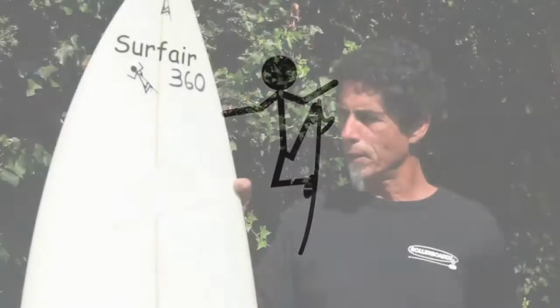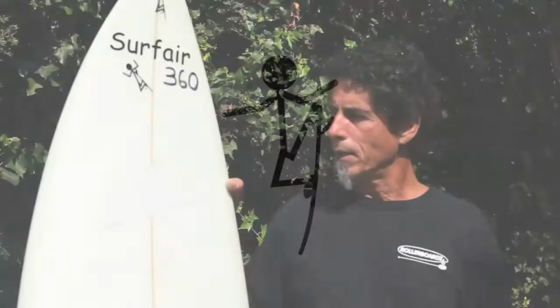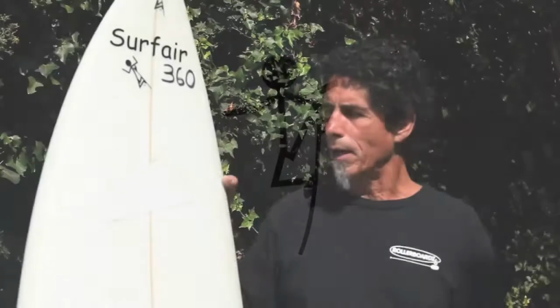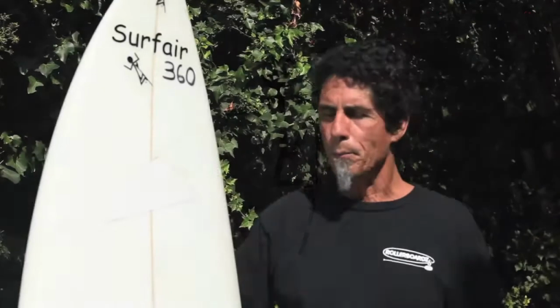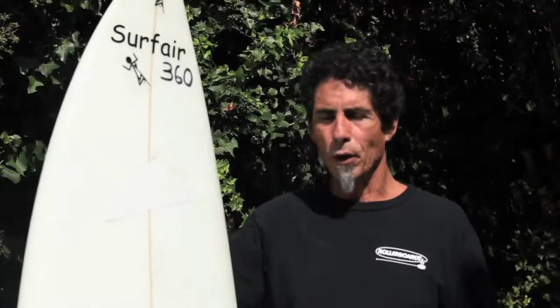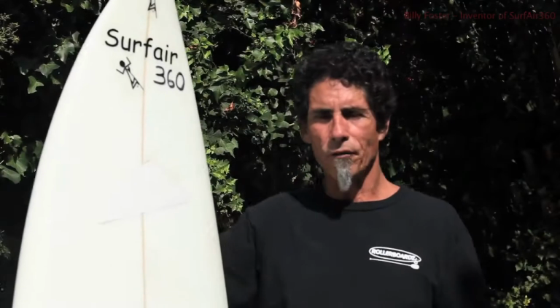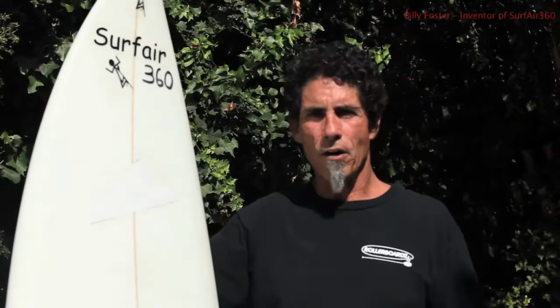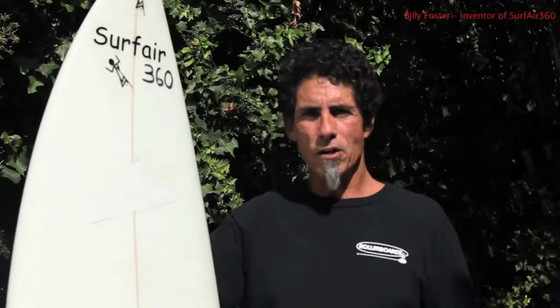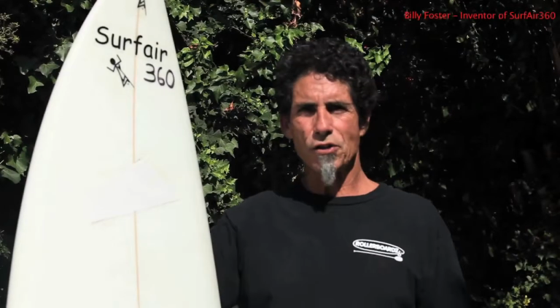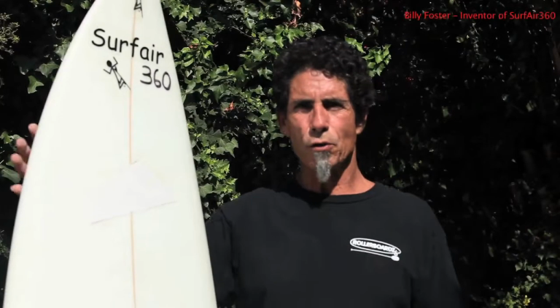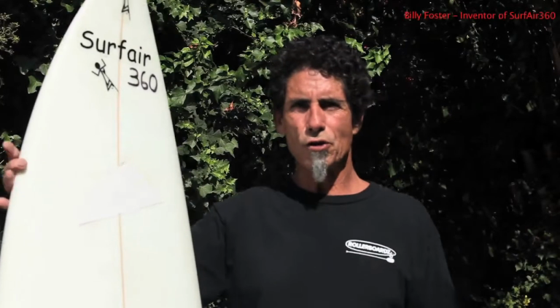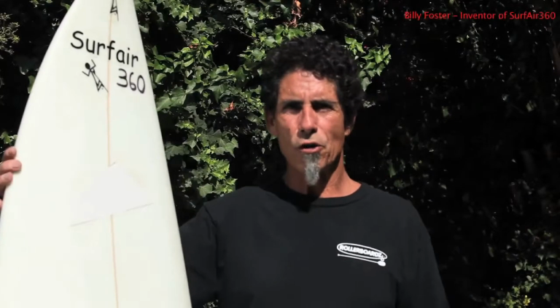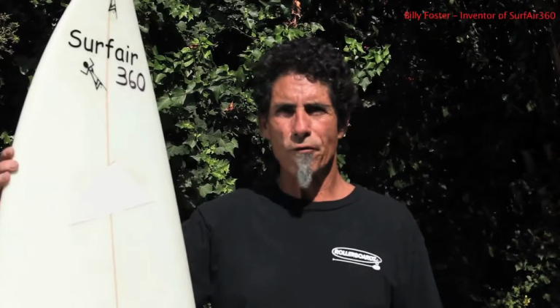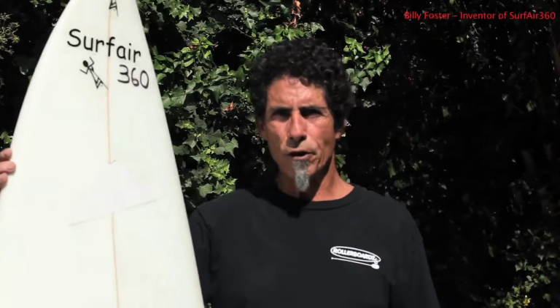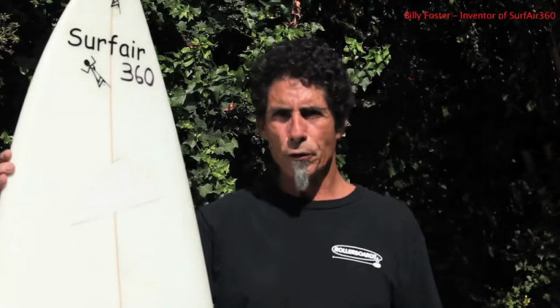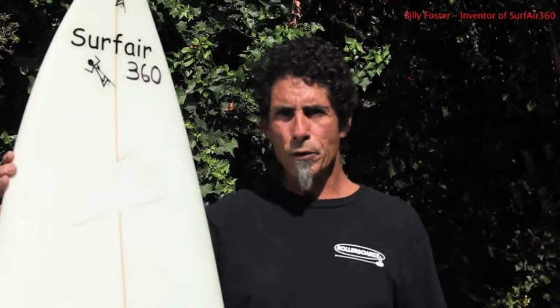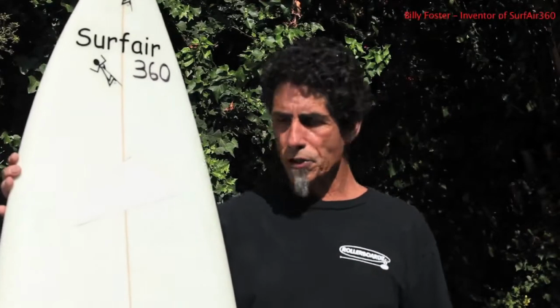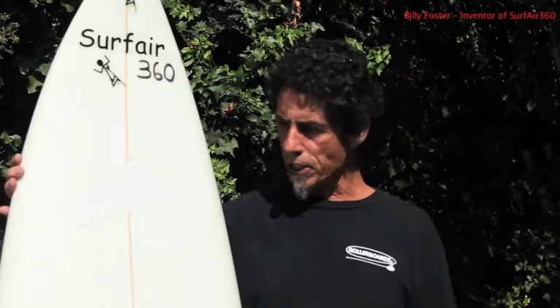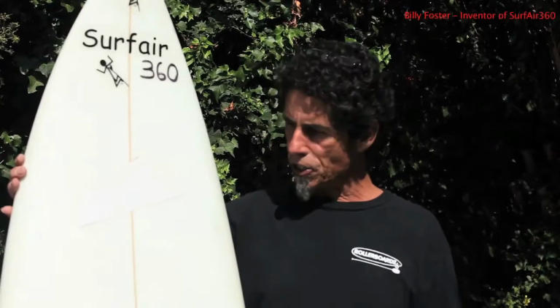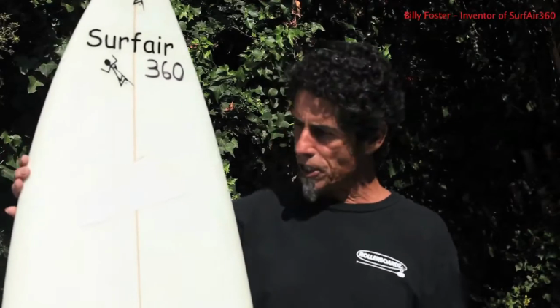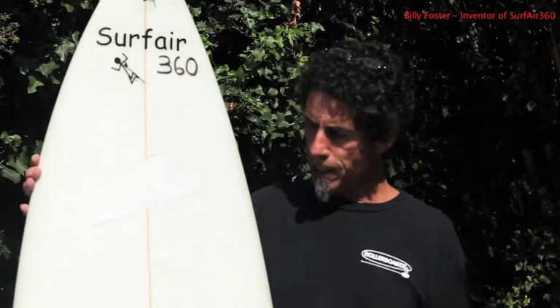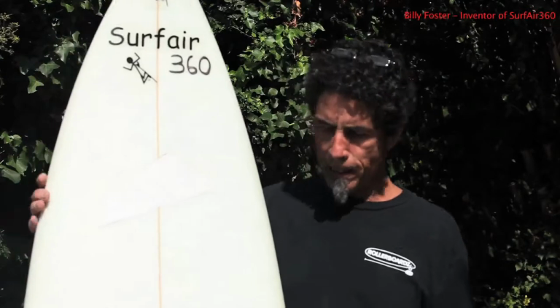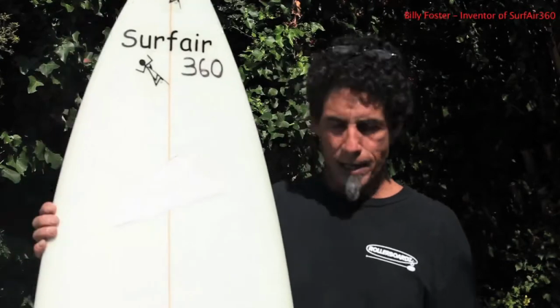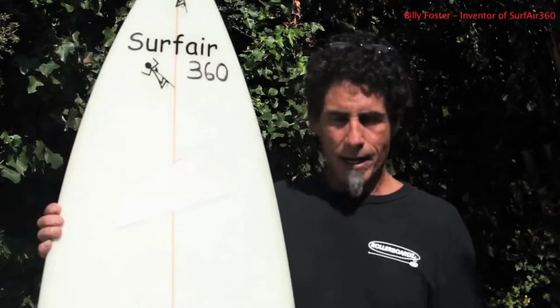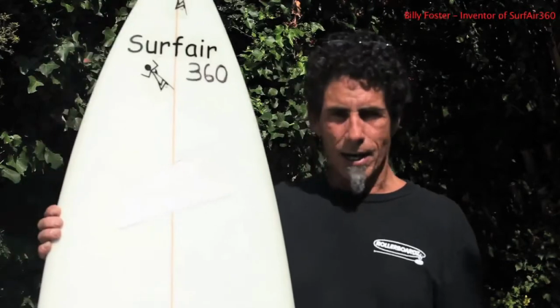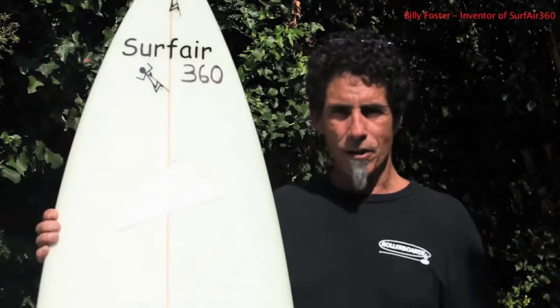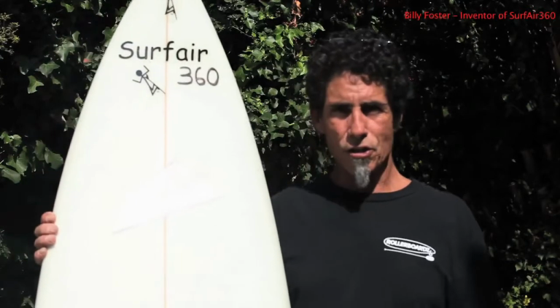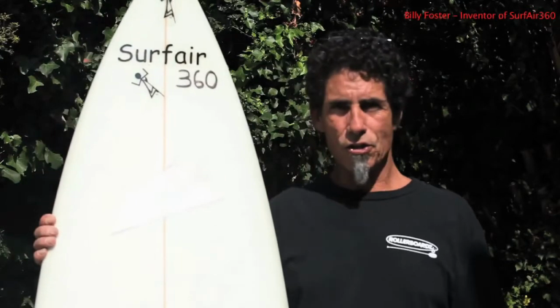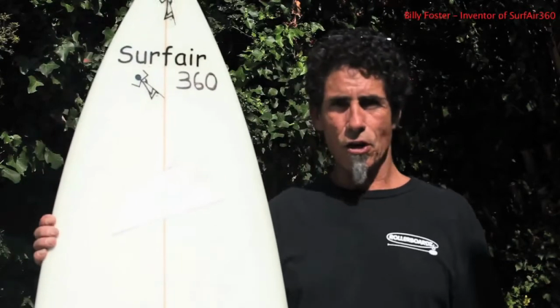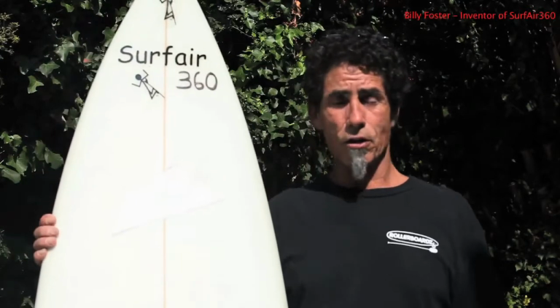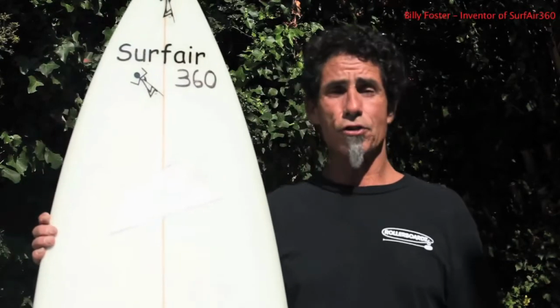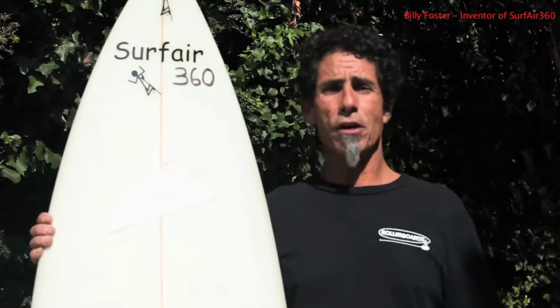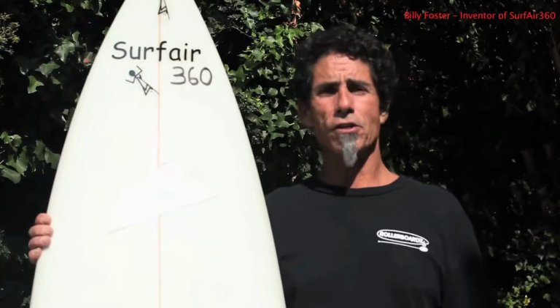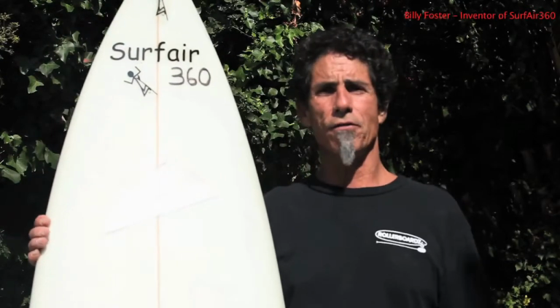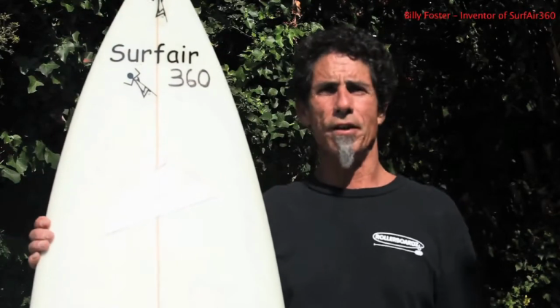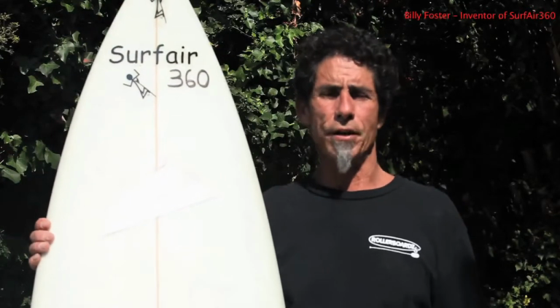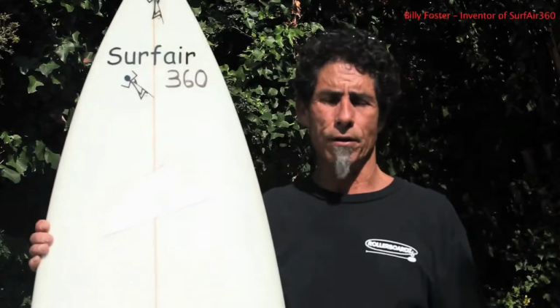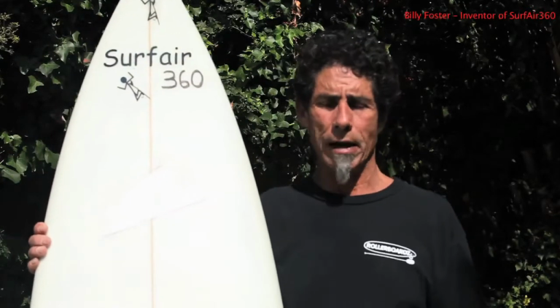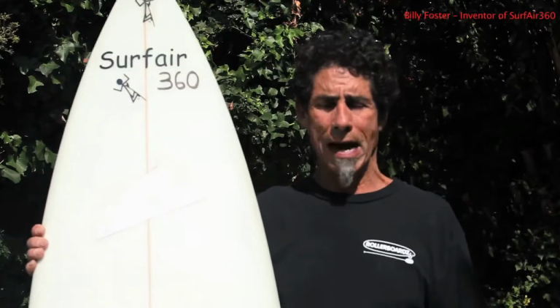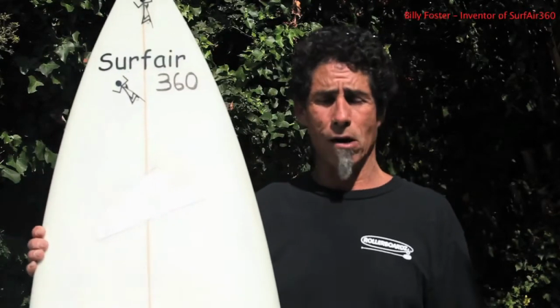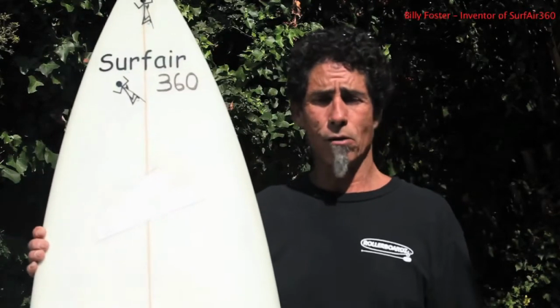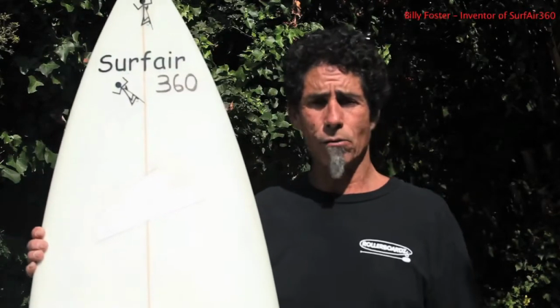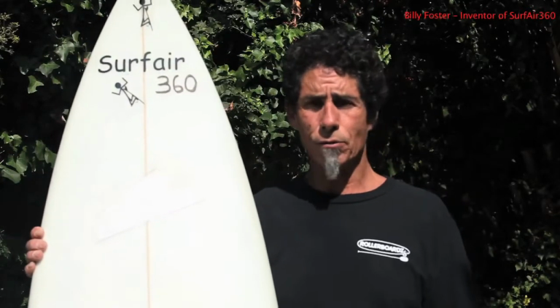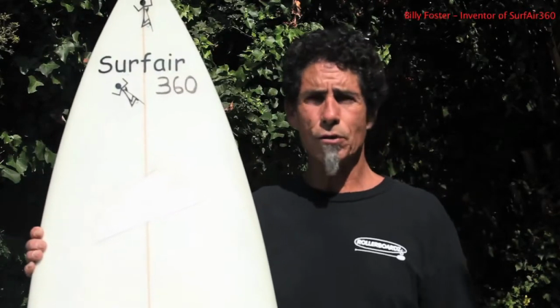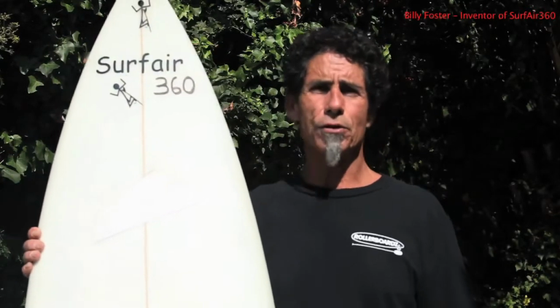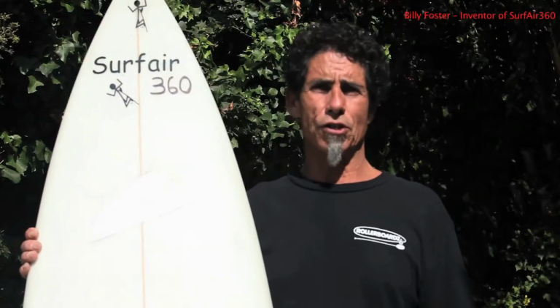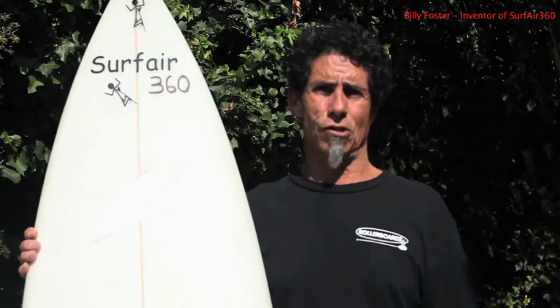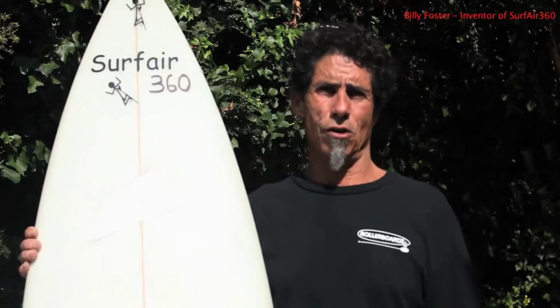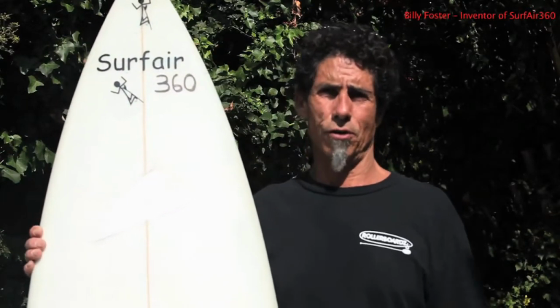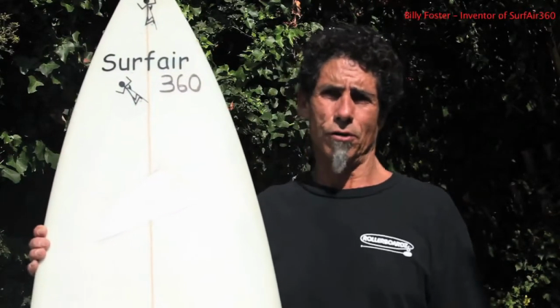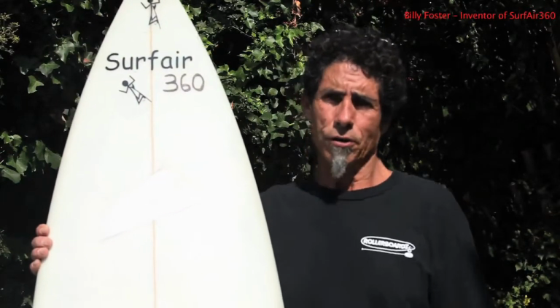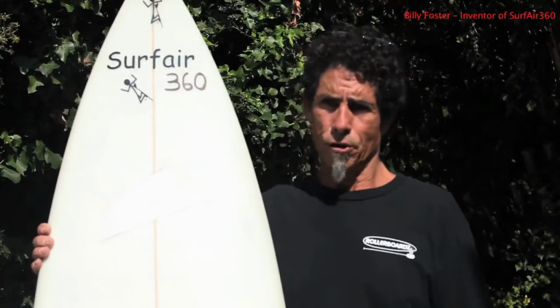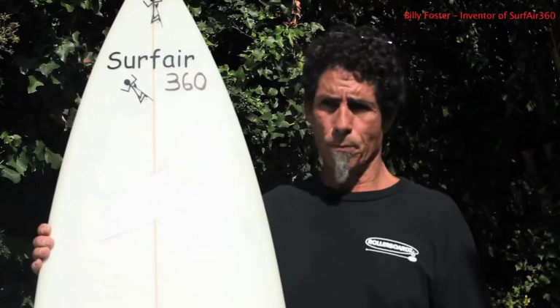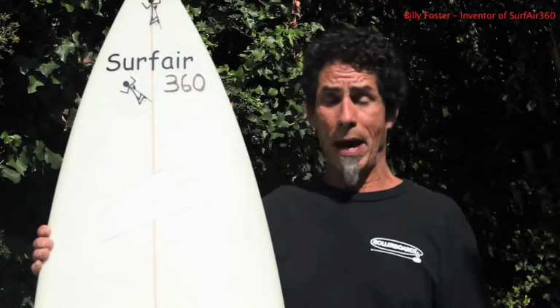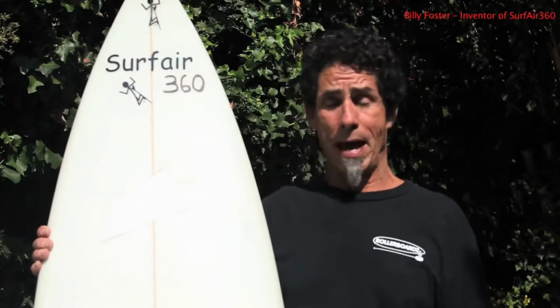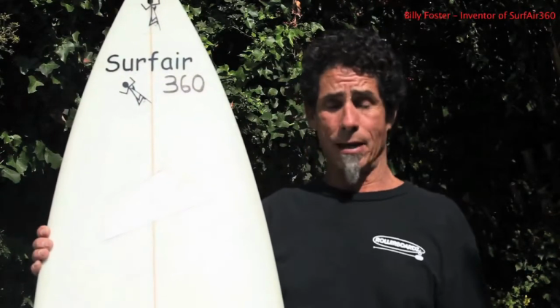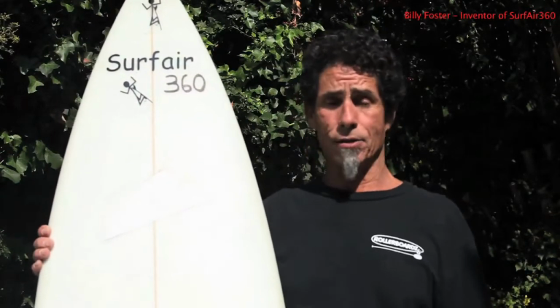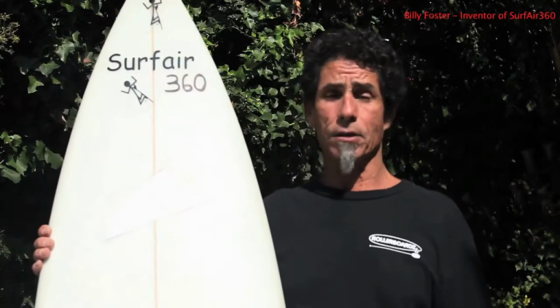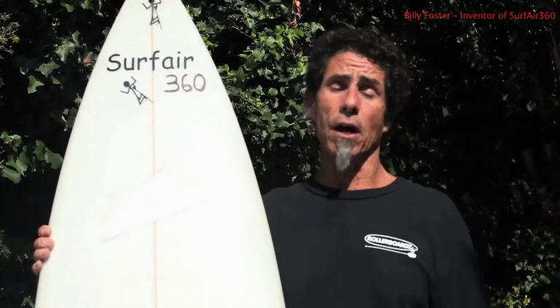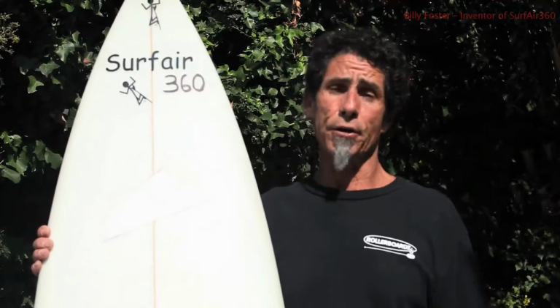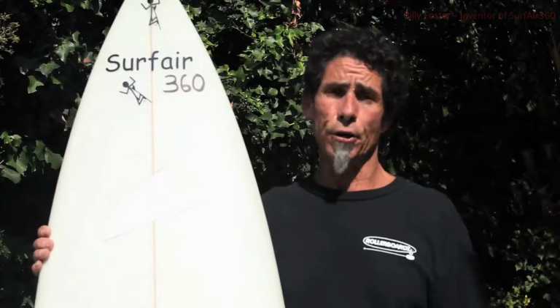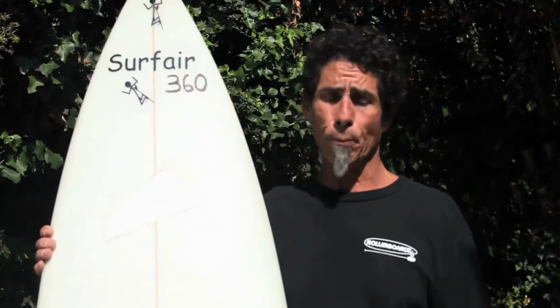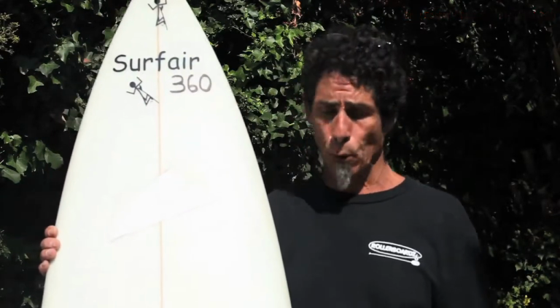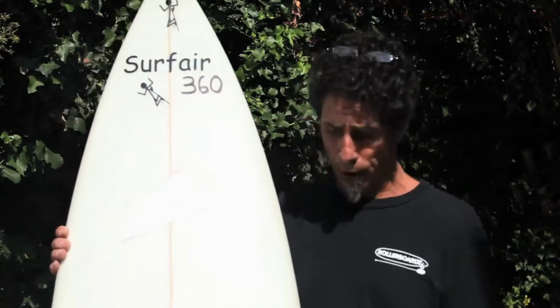I'm Billy Foster with Surfer 360 and this is our instruction video on how to install your pads on your board.